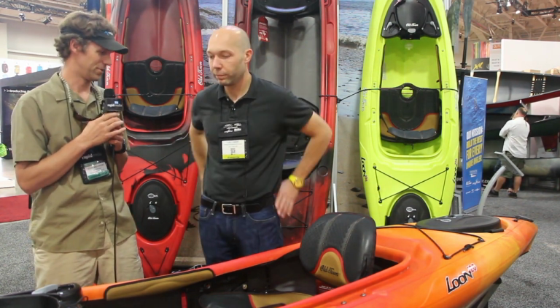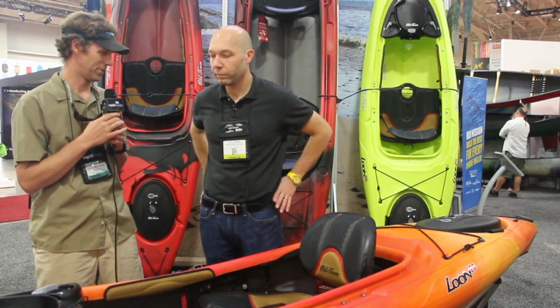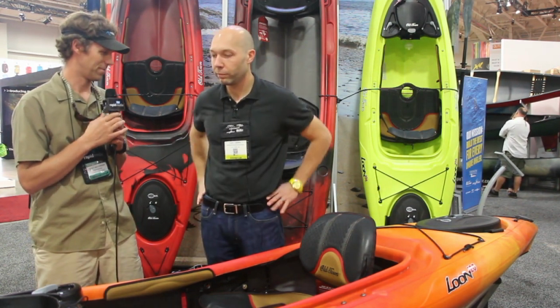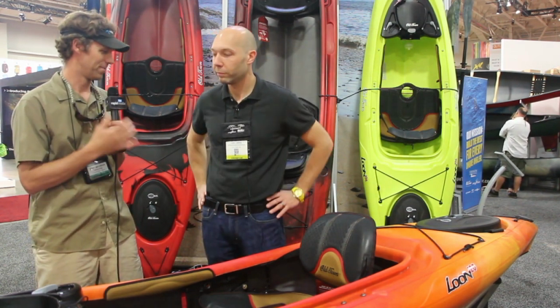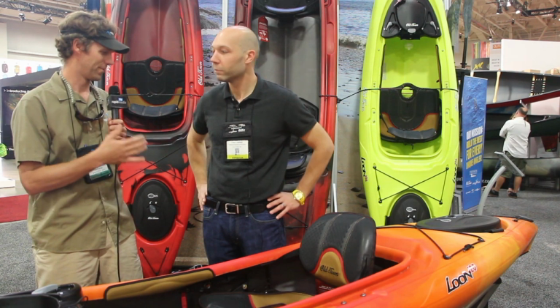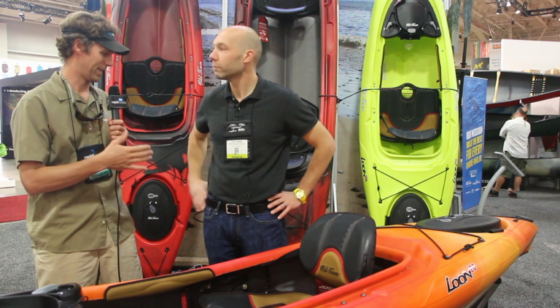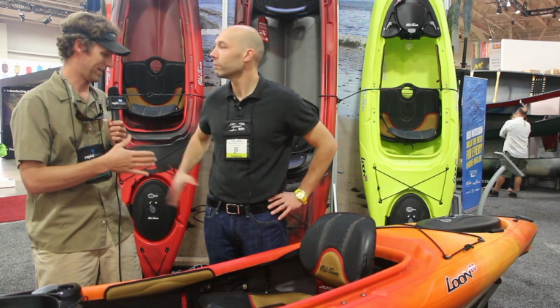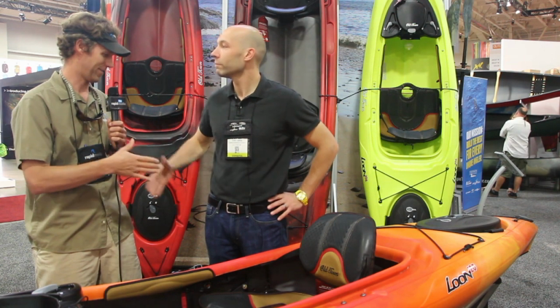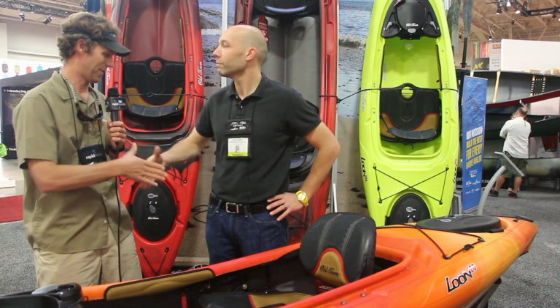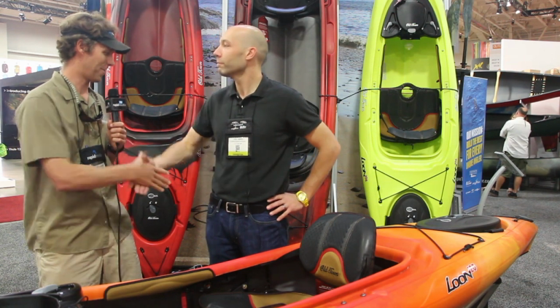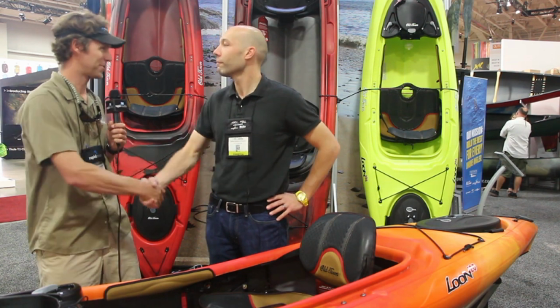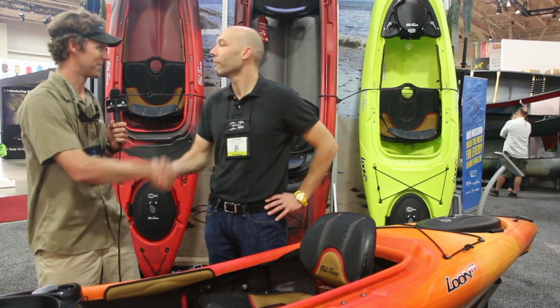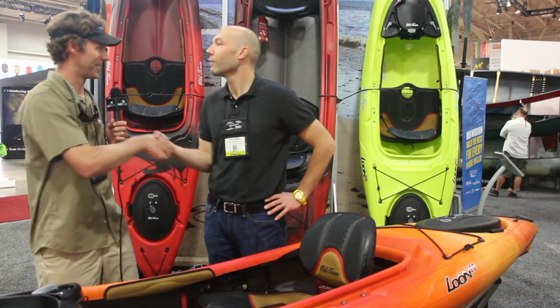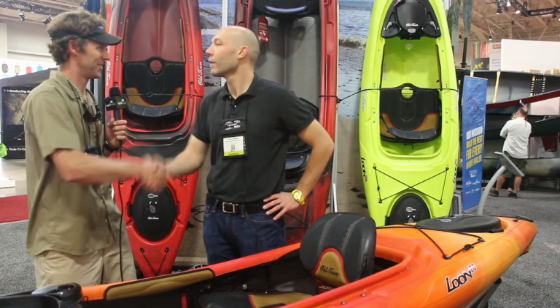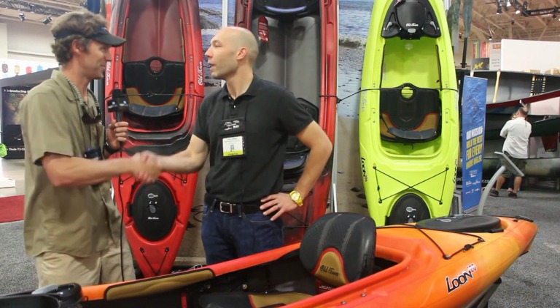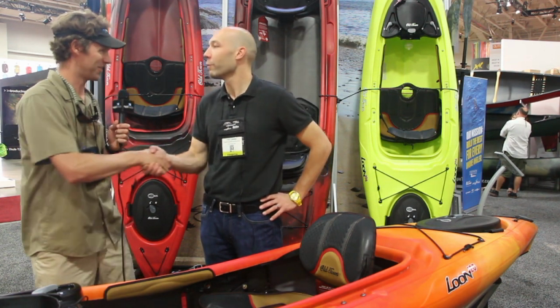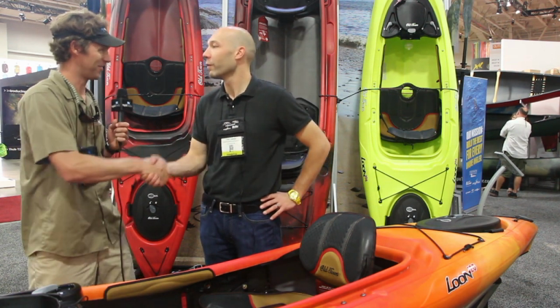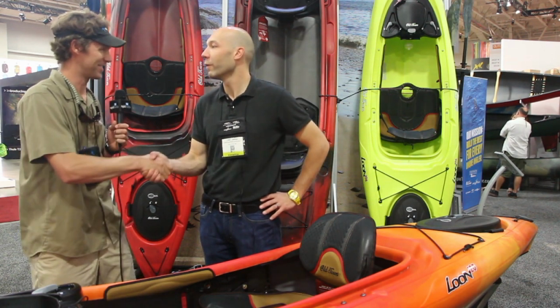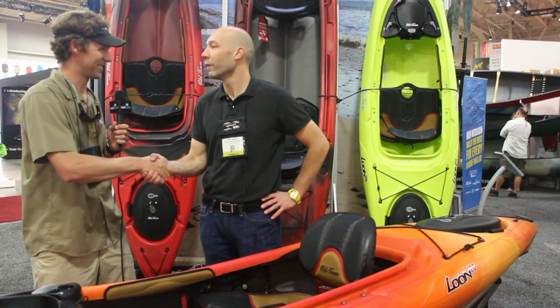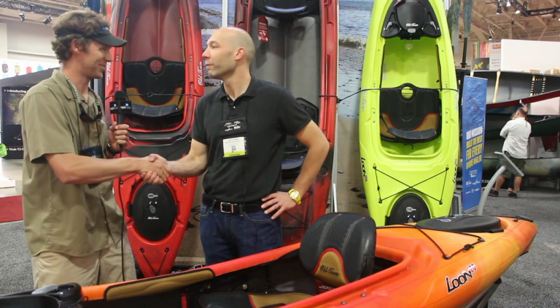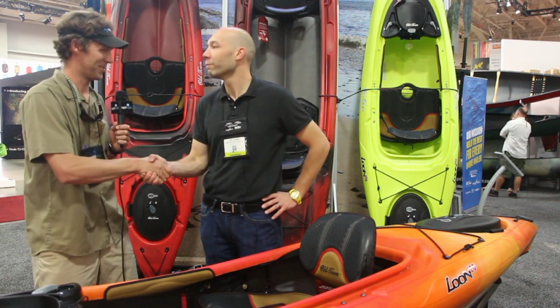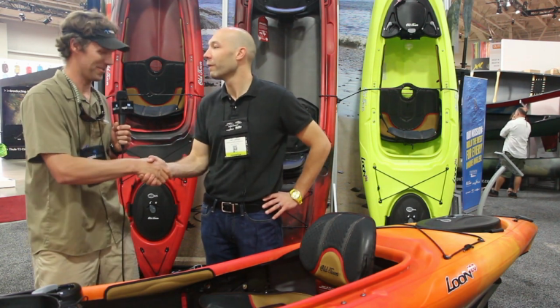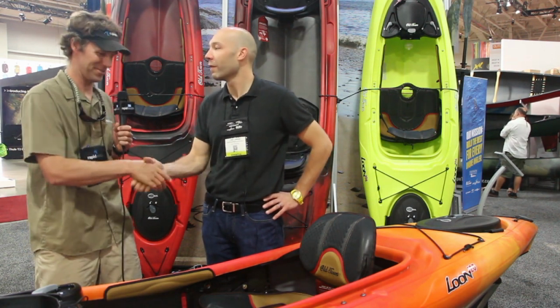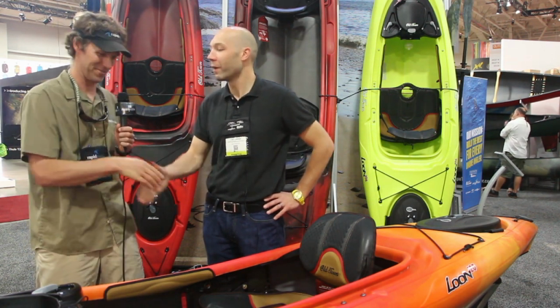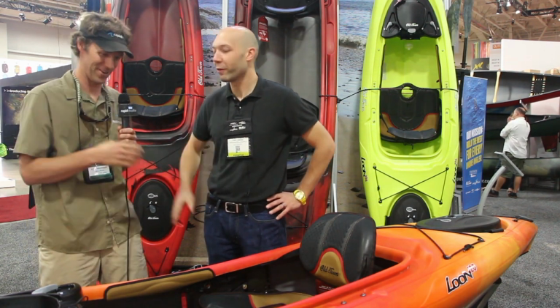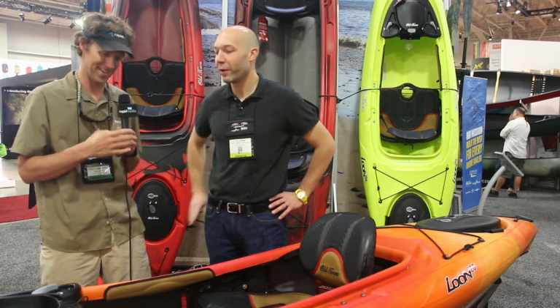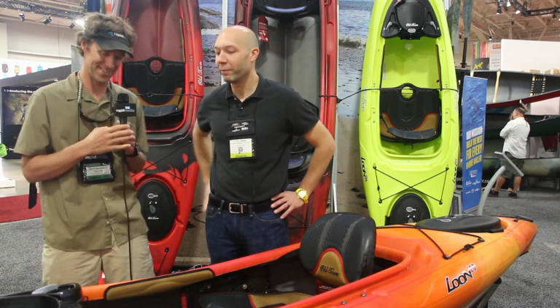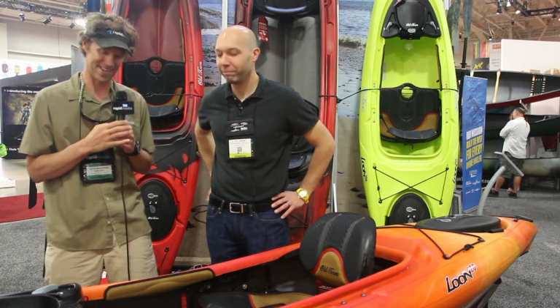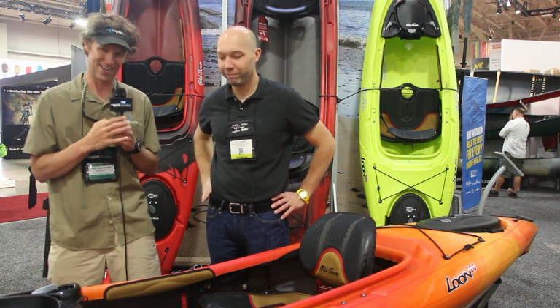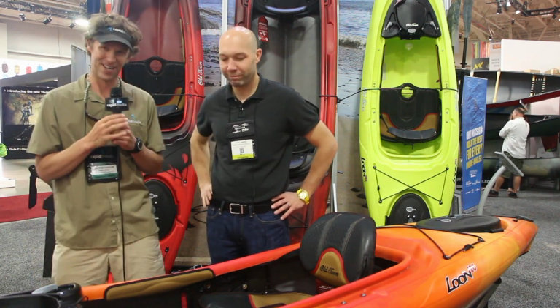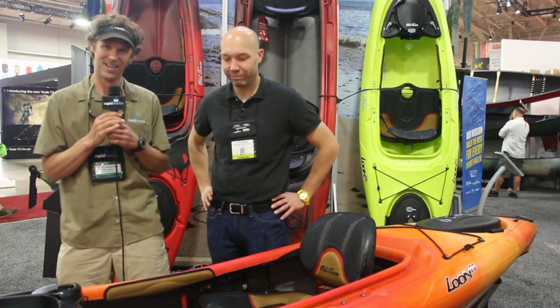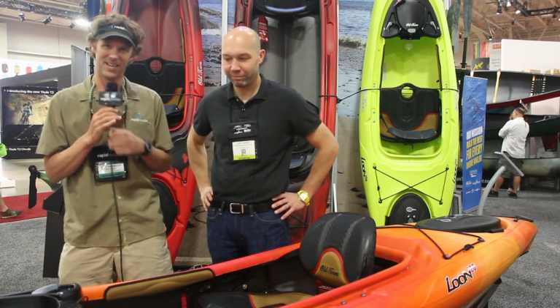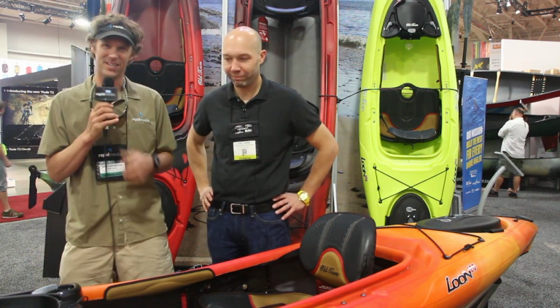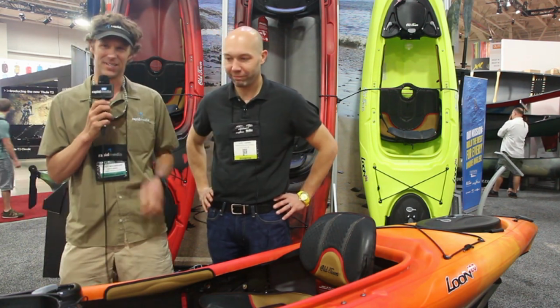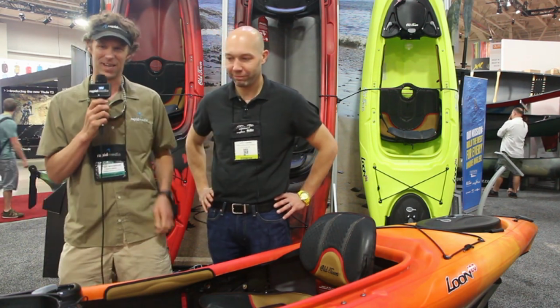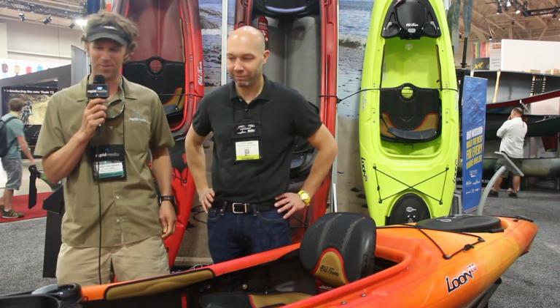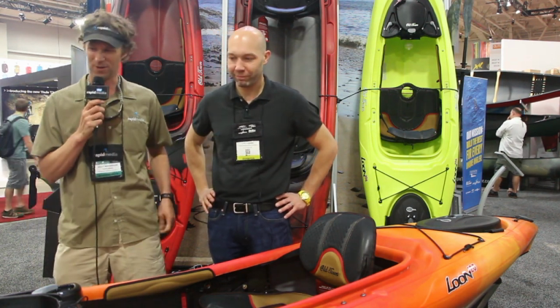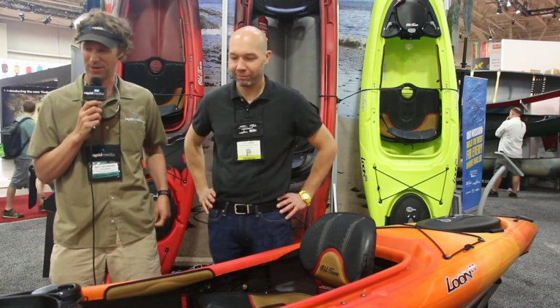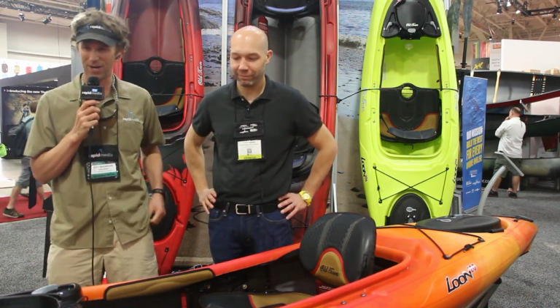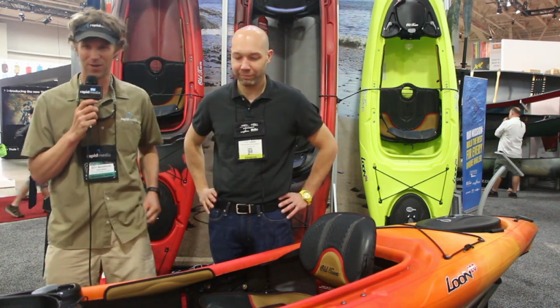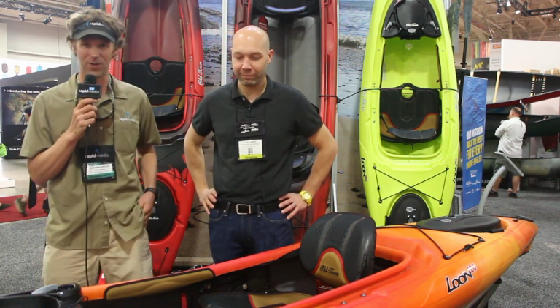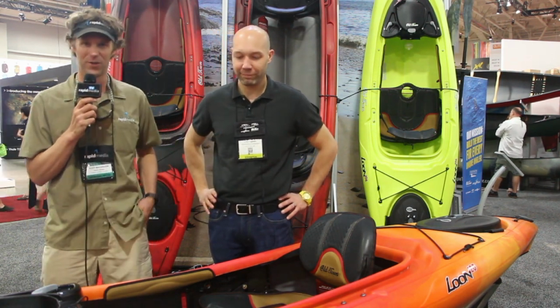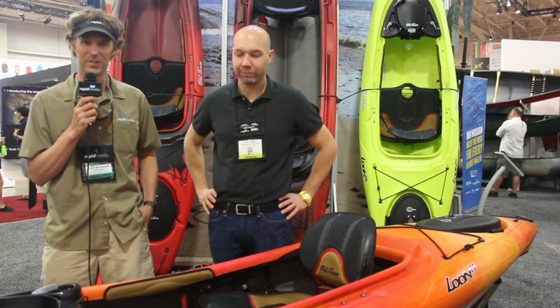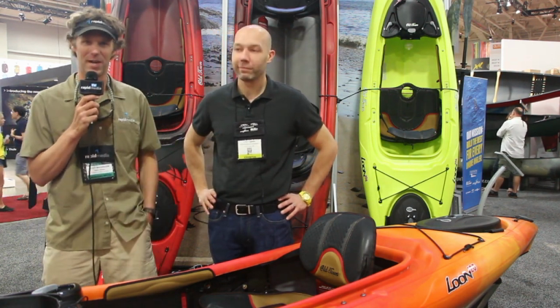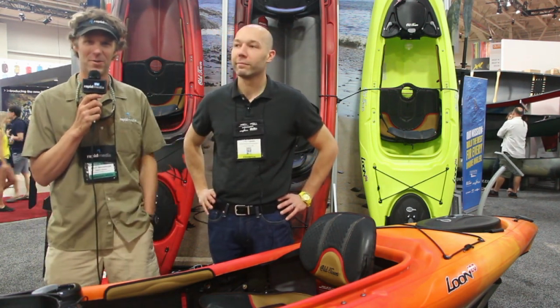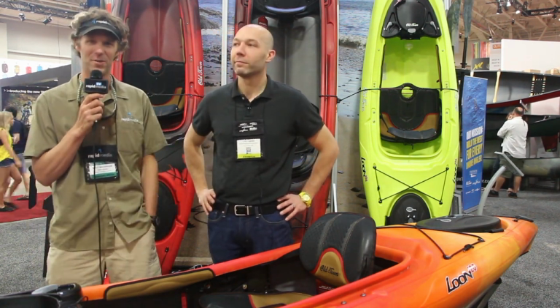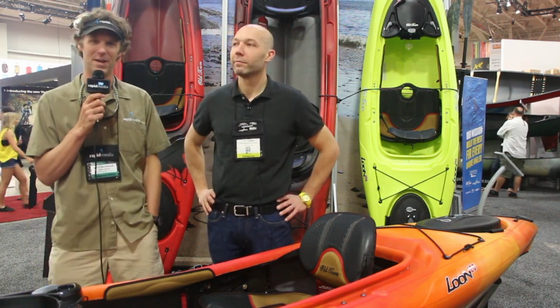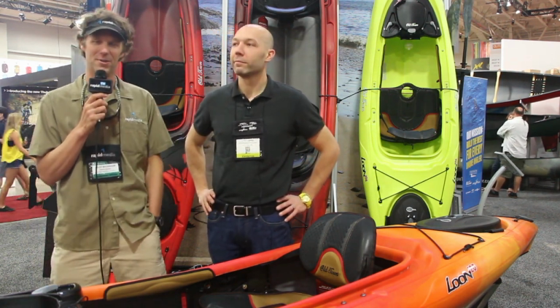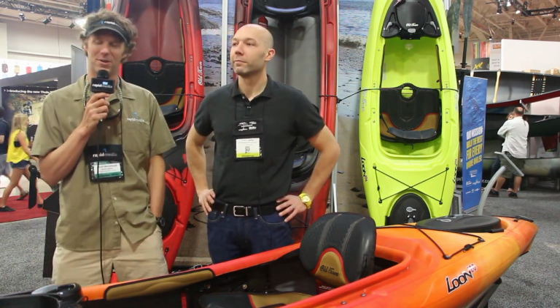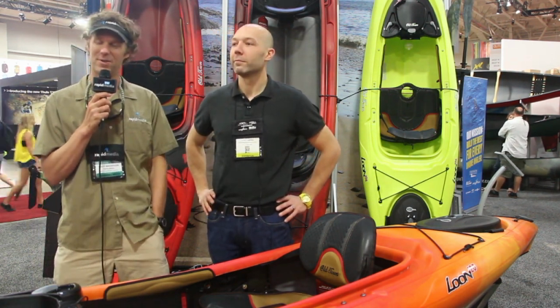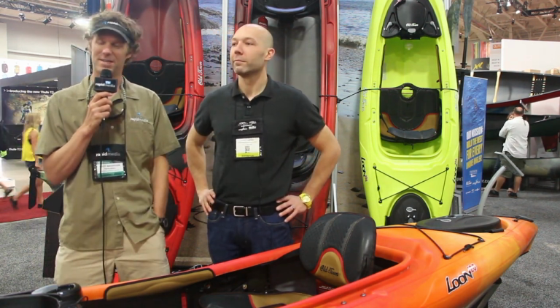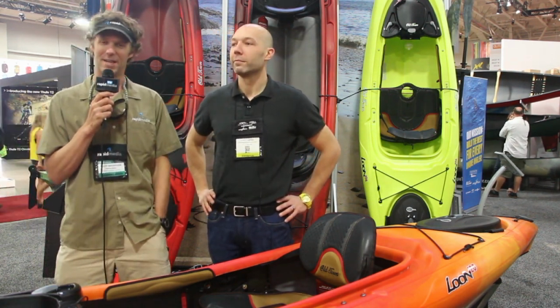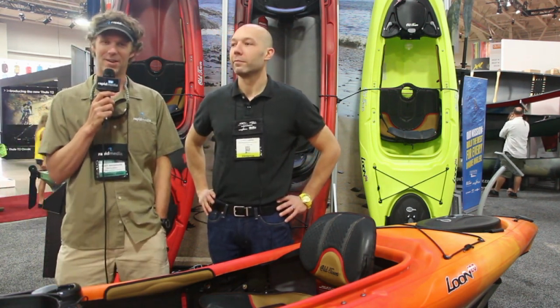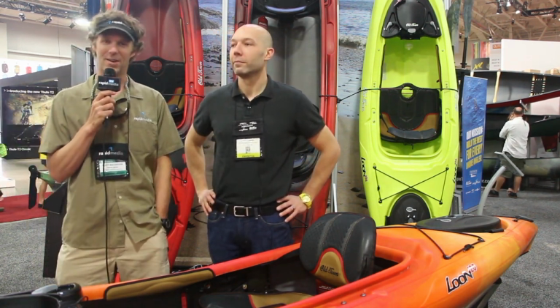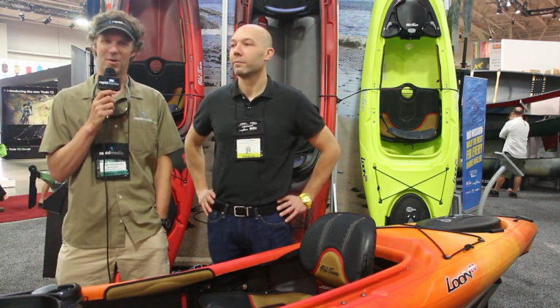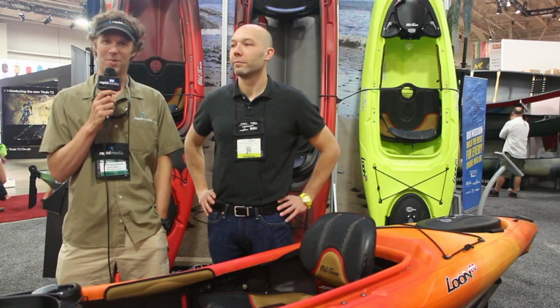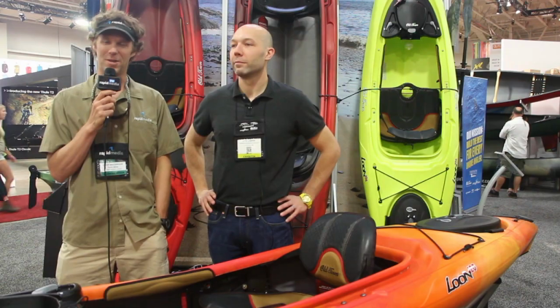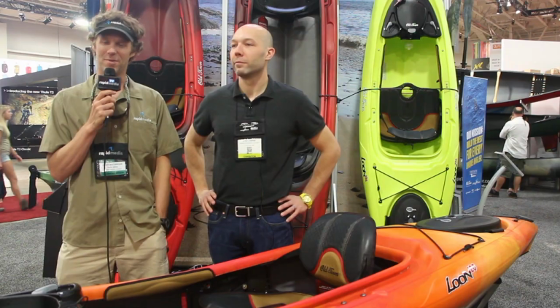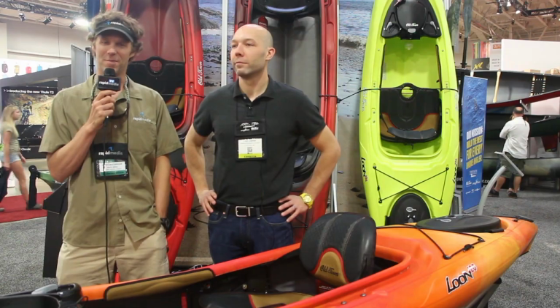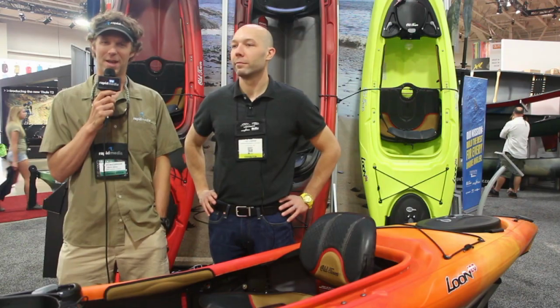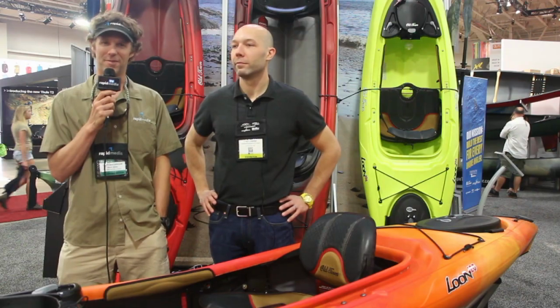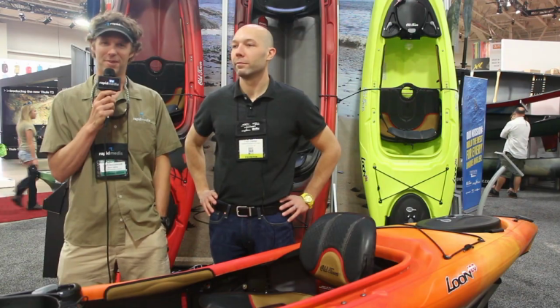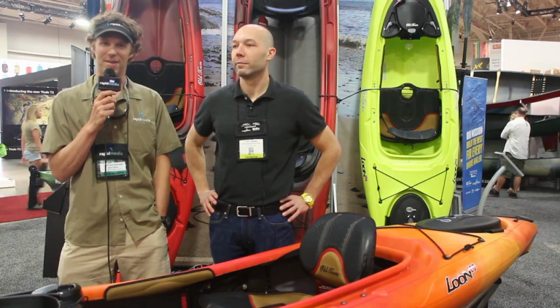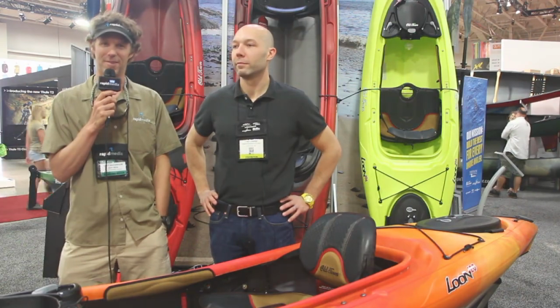Luke, thank you very much. Enjoy the rest of the show — this is very exciting. Scott McGregor here in the Old Town booth at Outdoor Retailer, hoping you paddle forever.